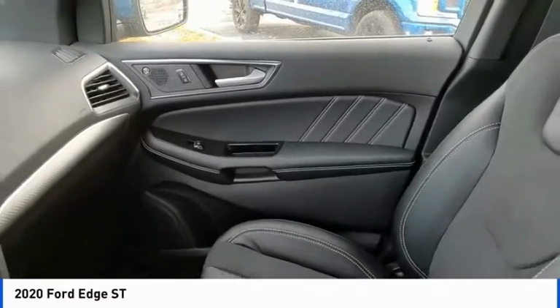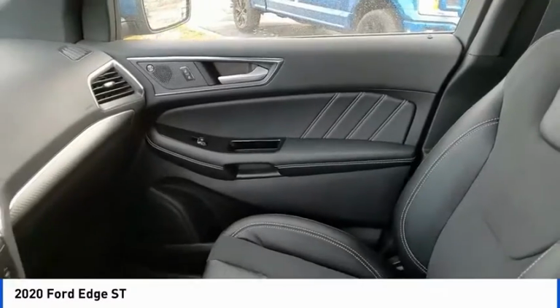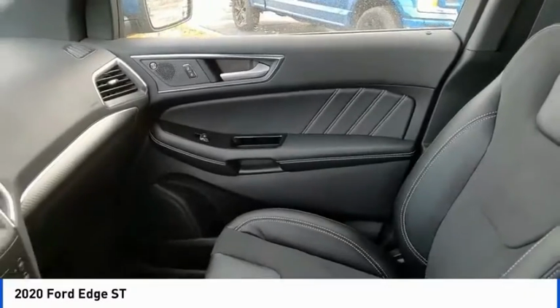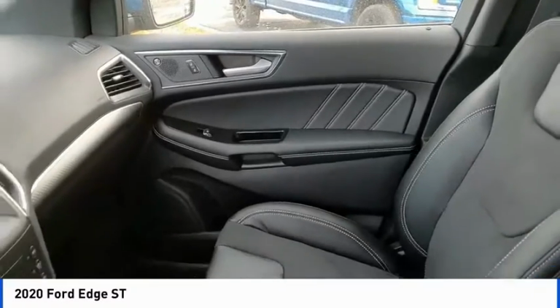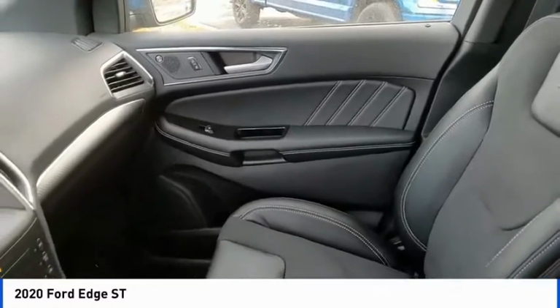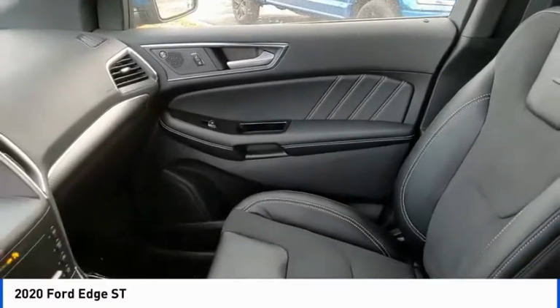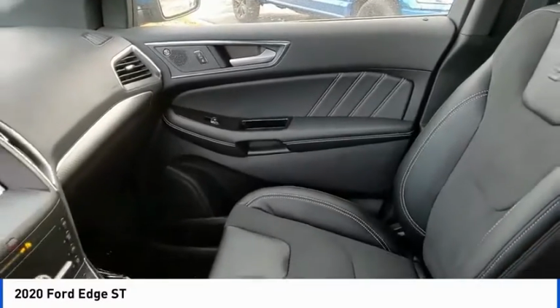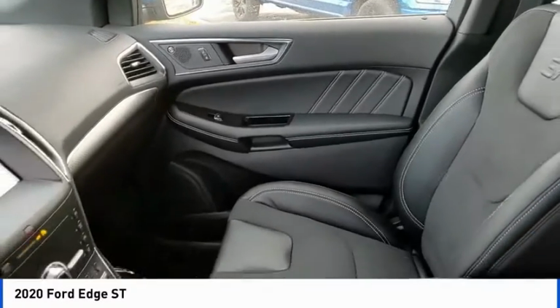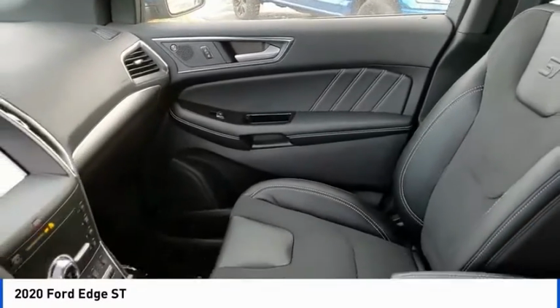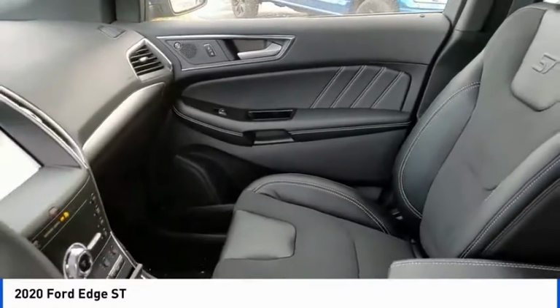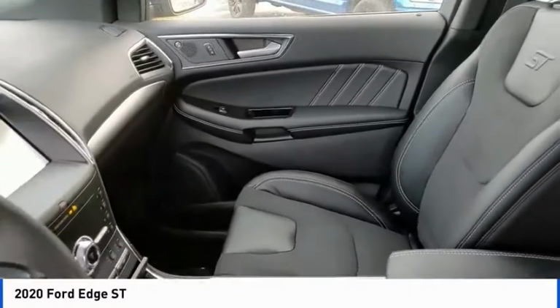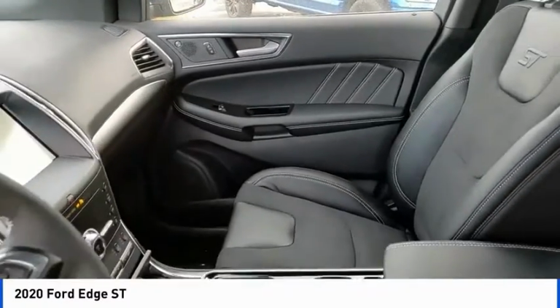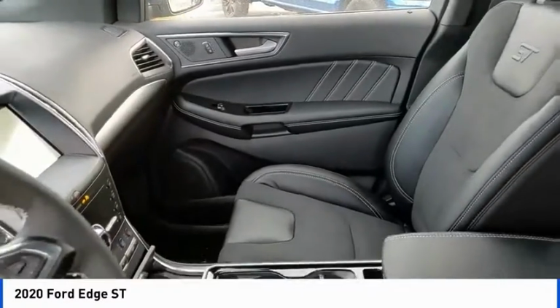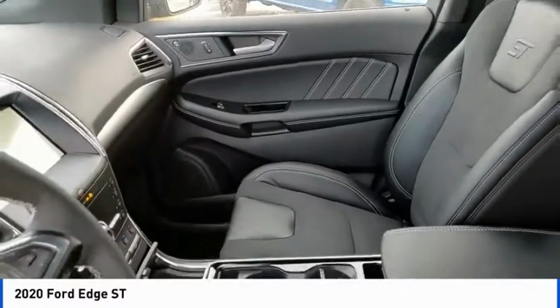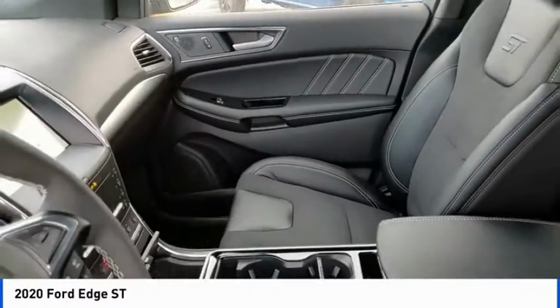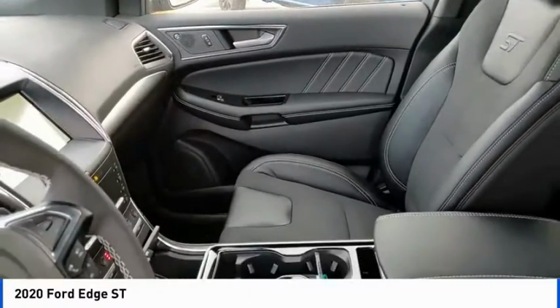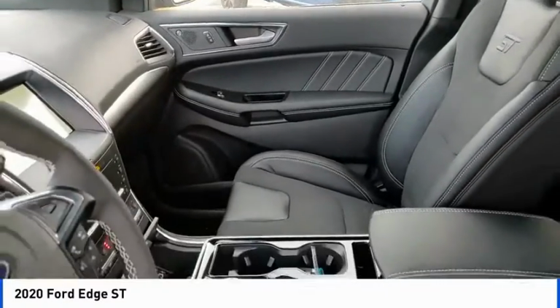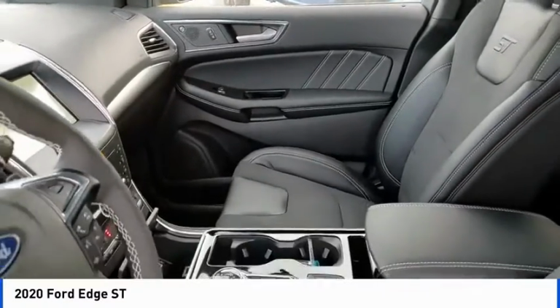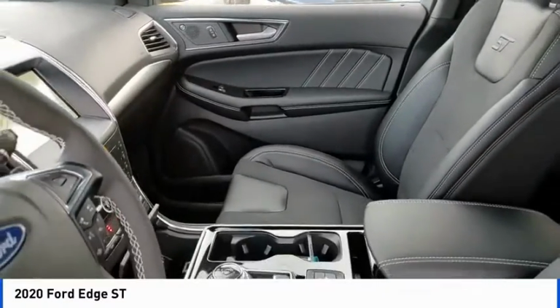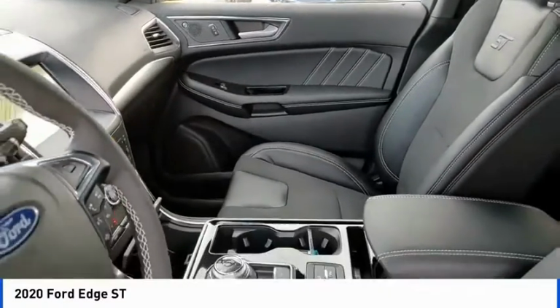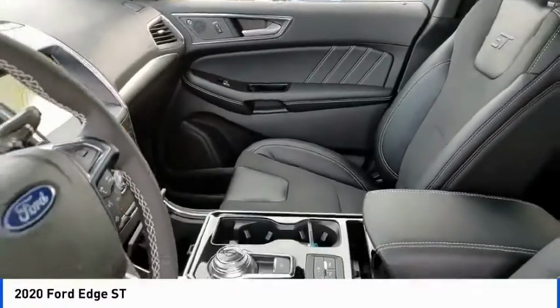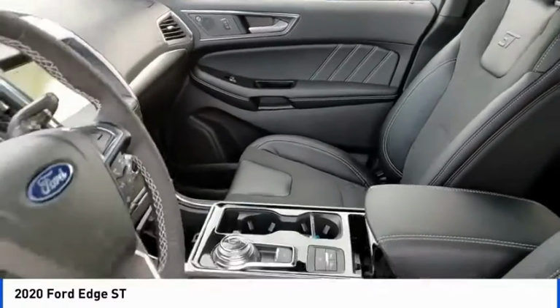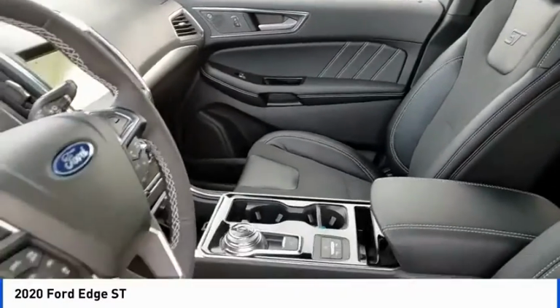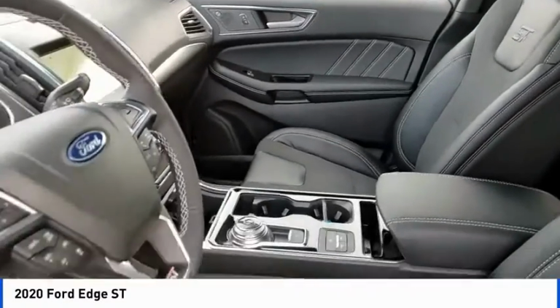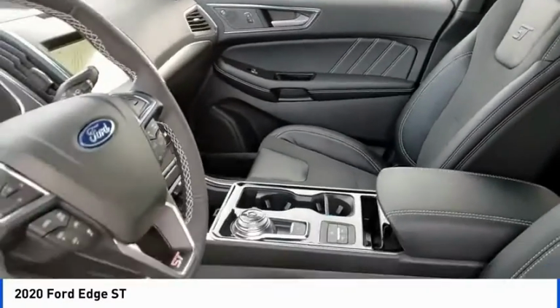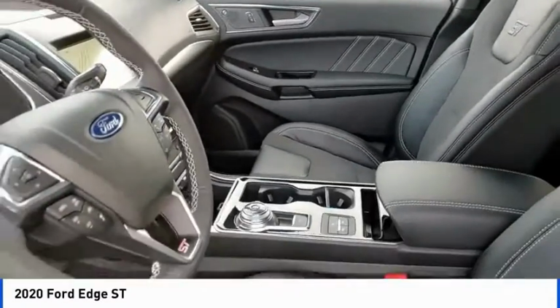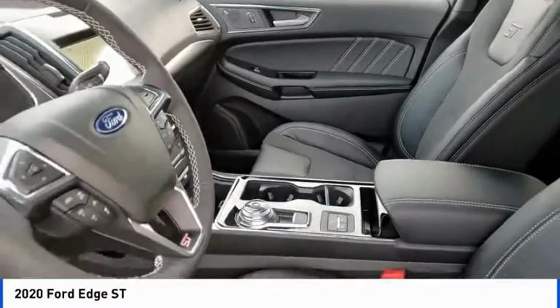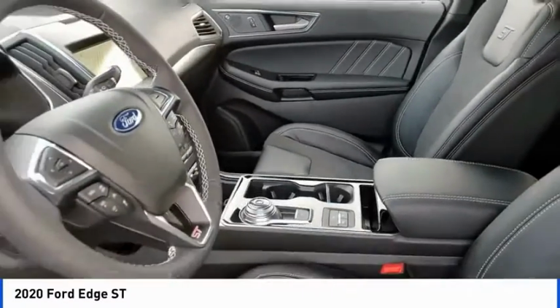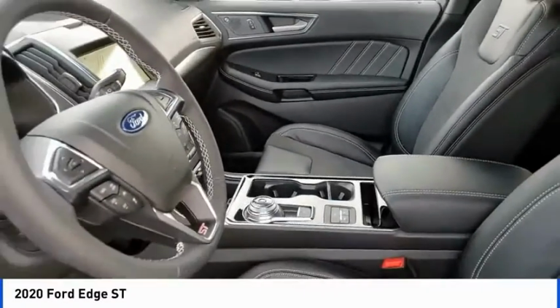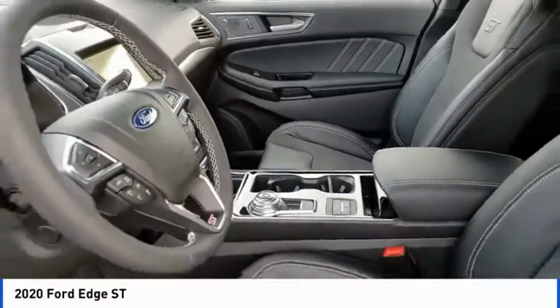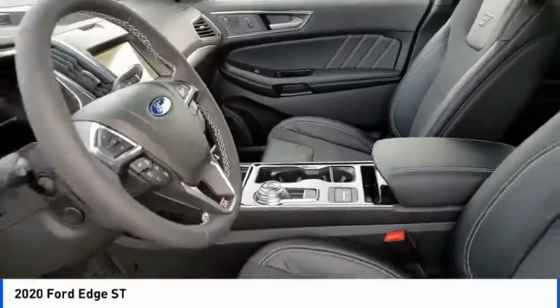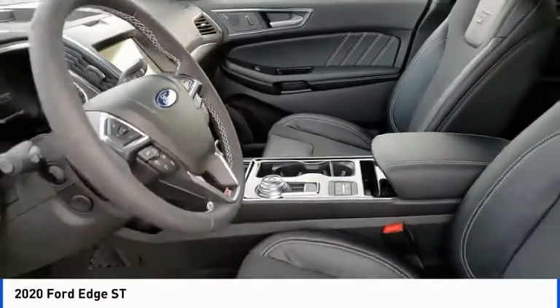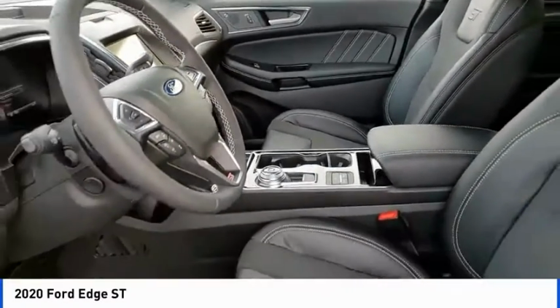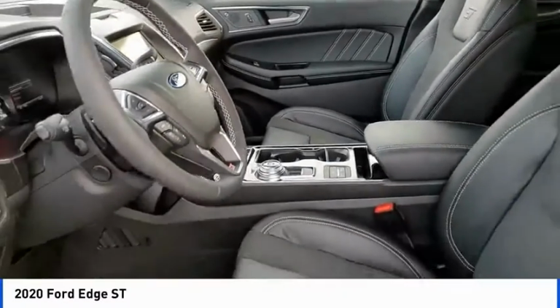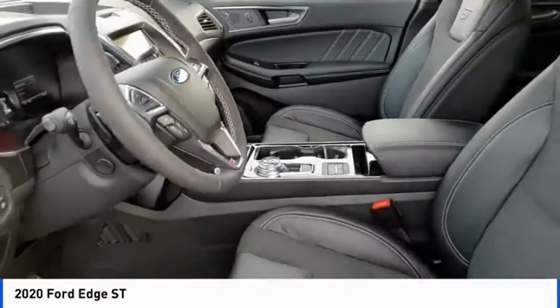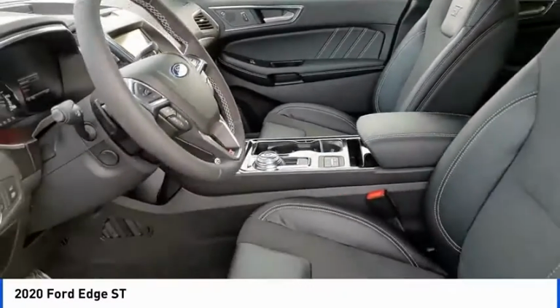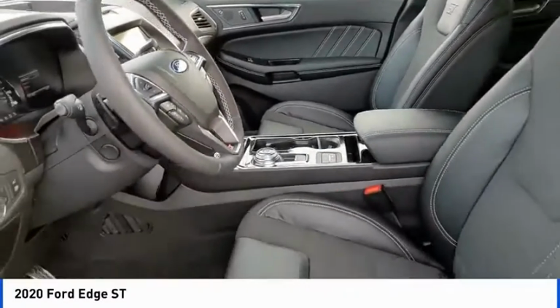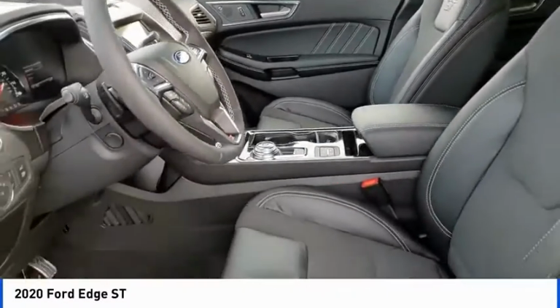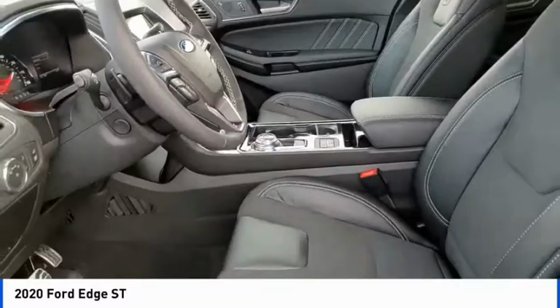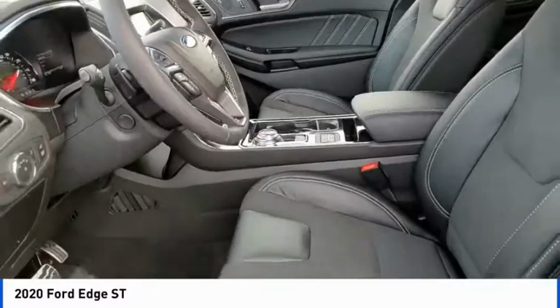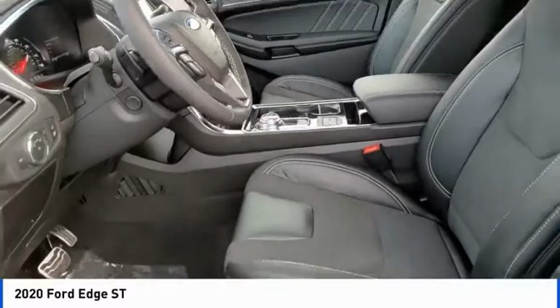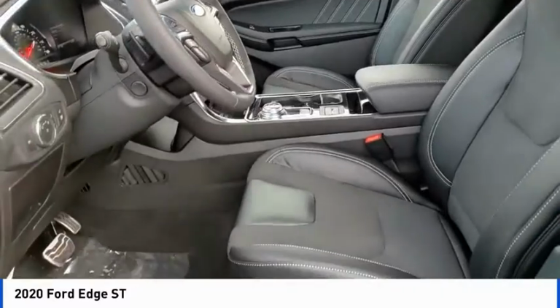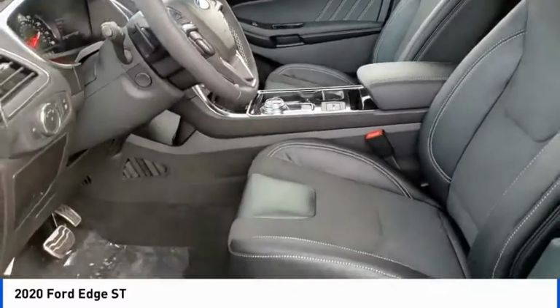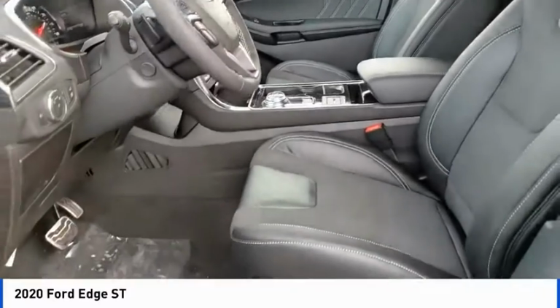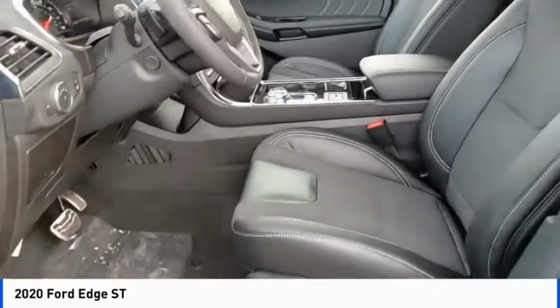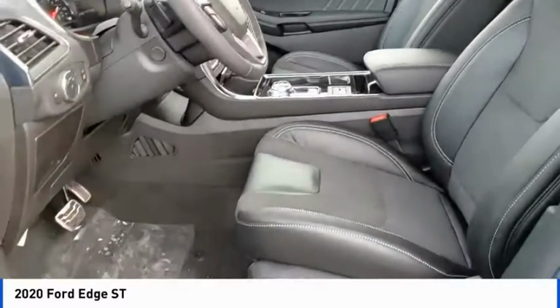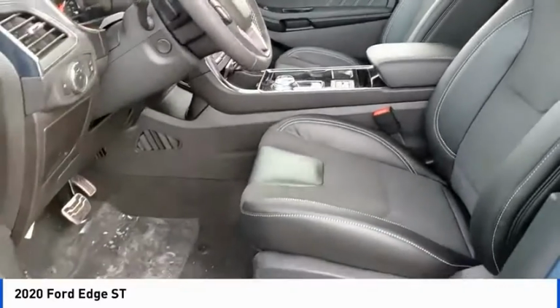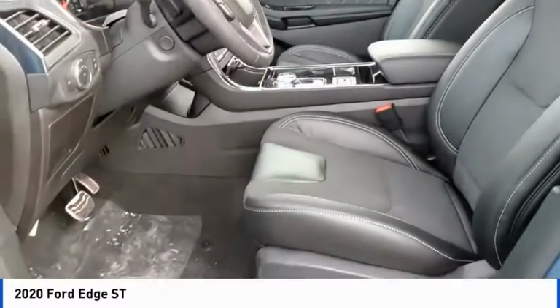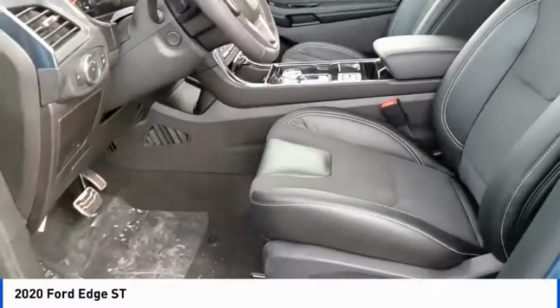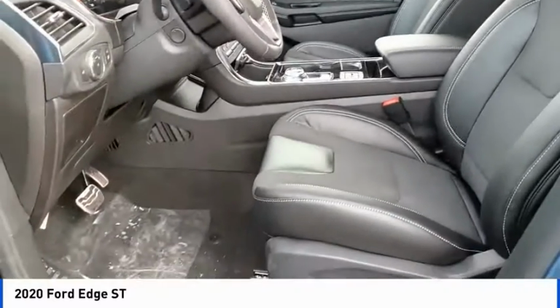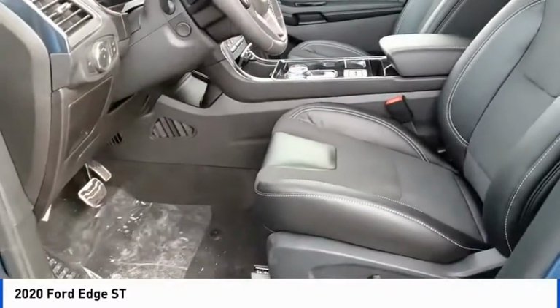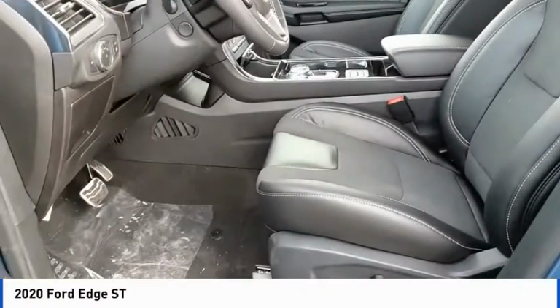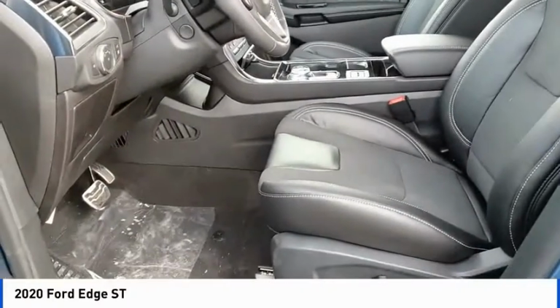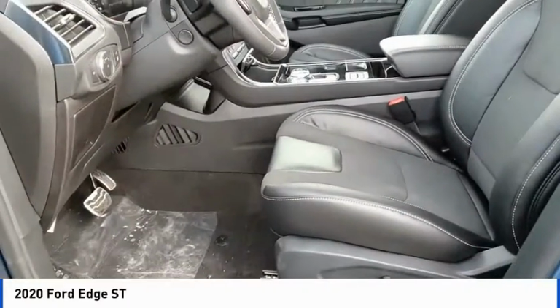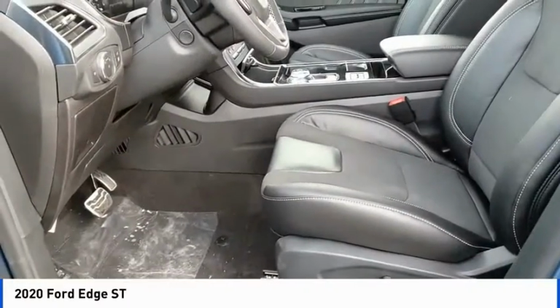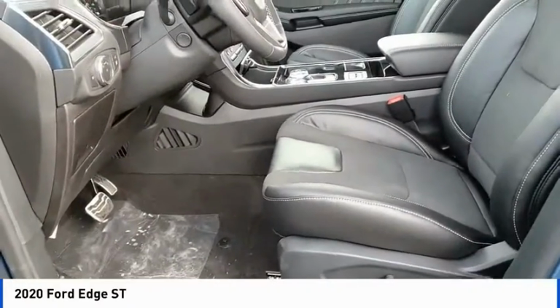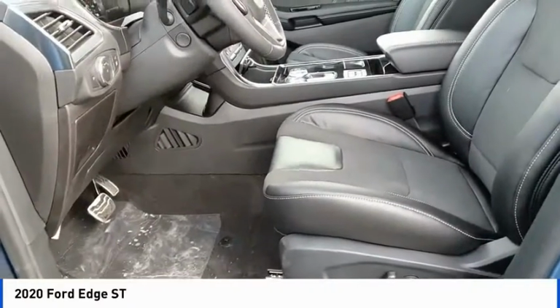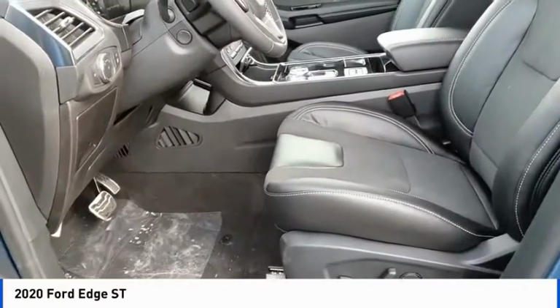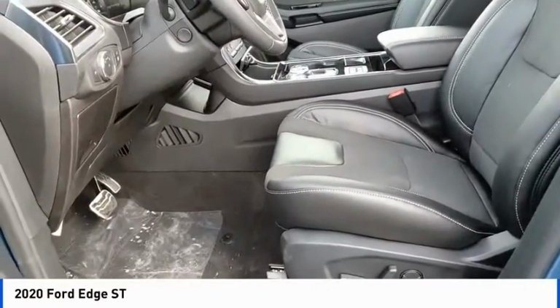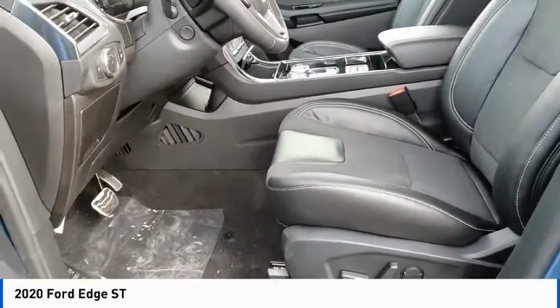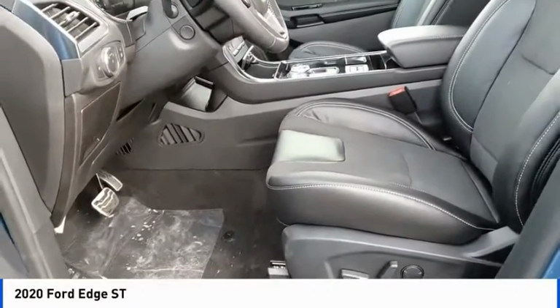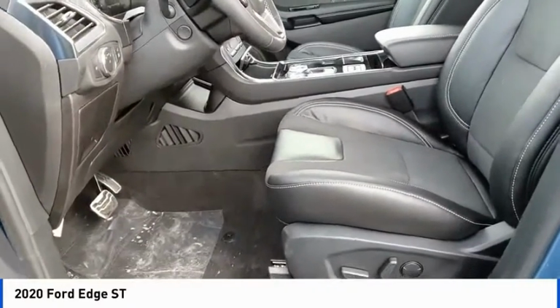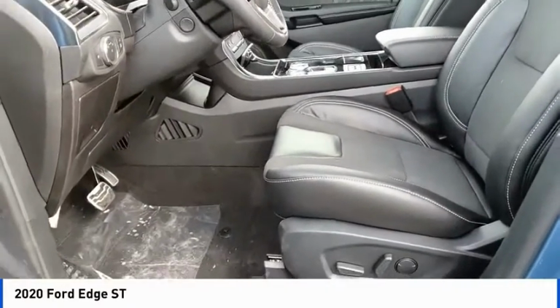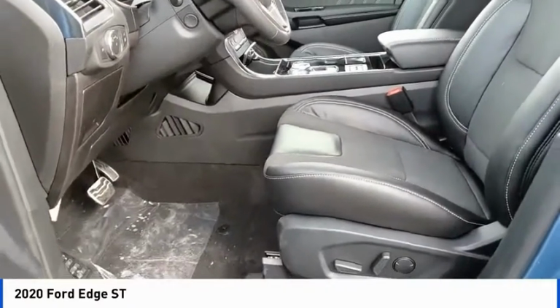Four wheel disc brakes. If you like it online, you'll love it in your driveway. Take it for a spin today.